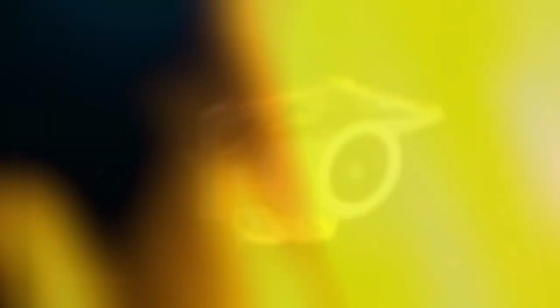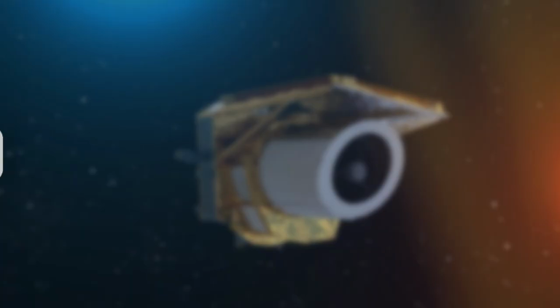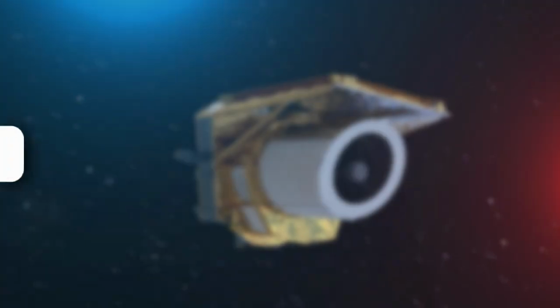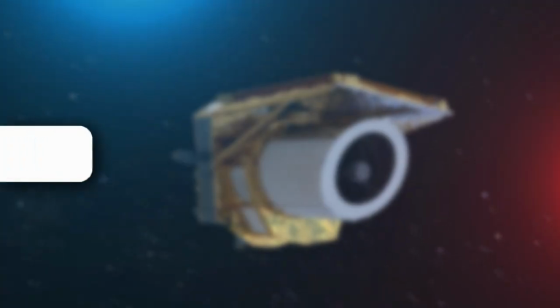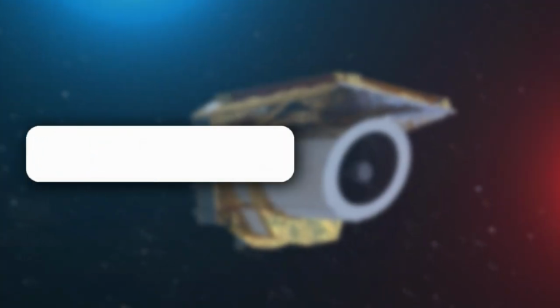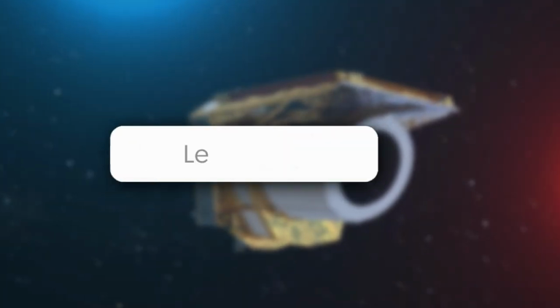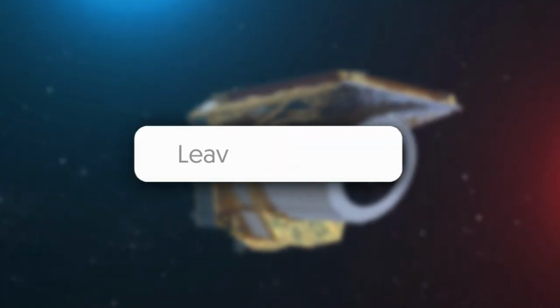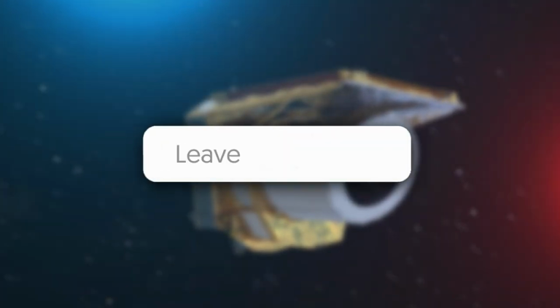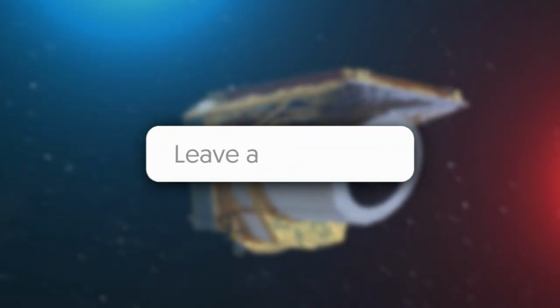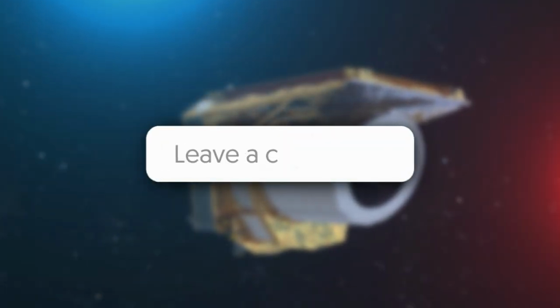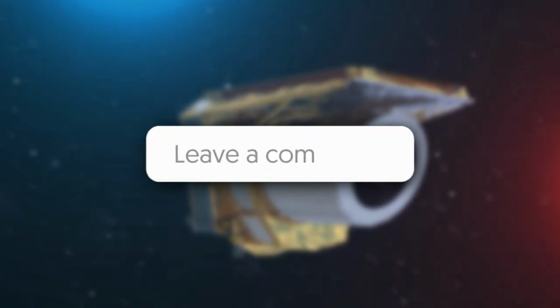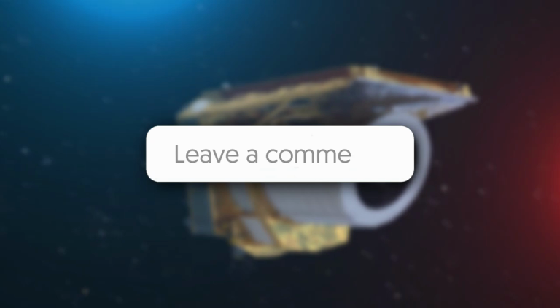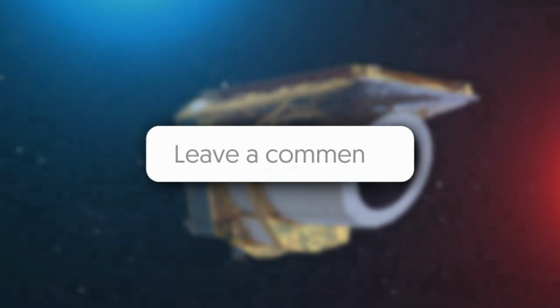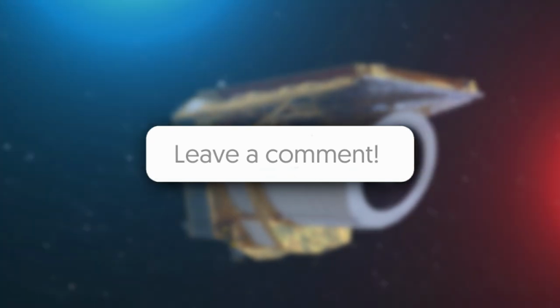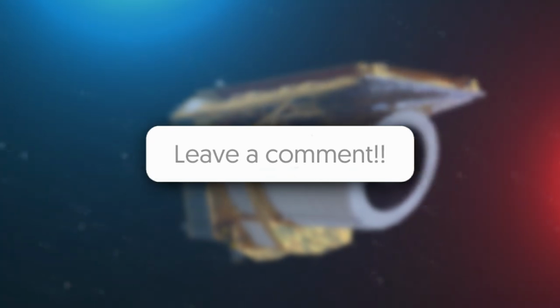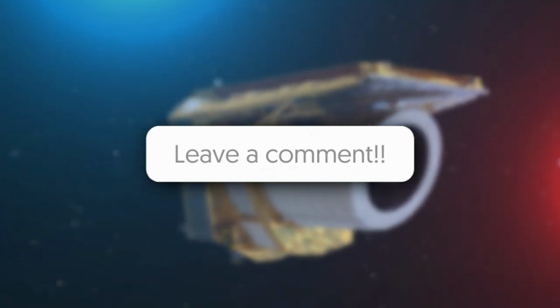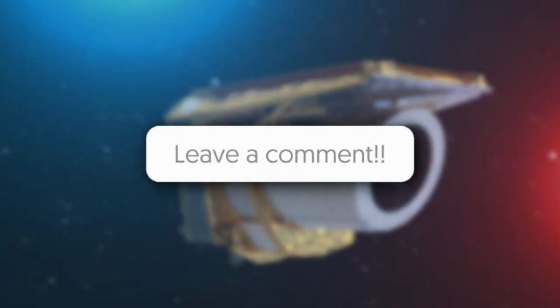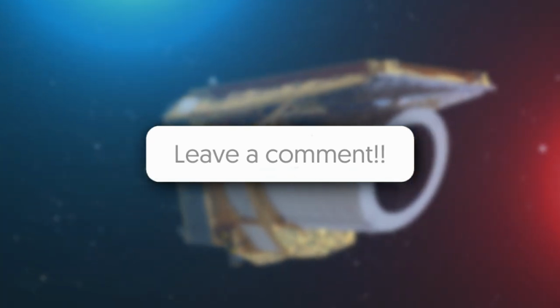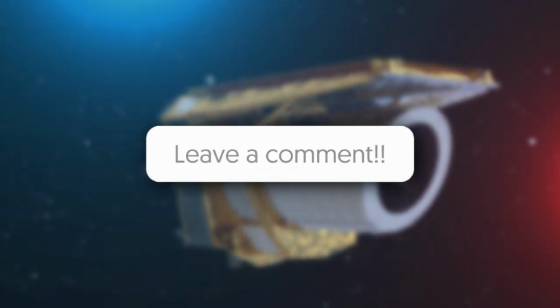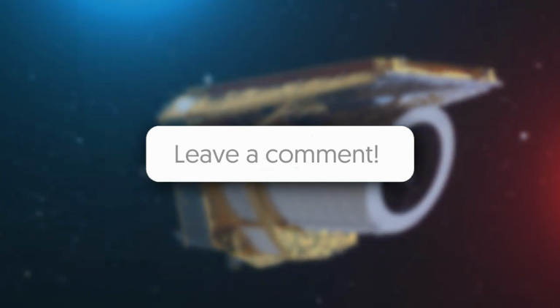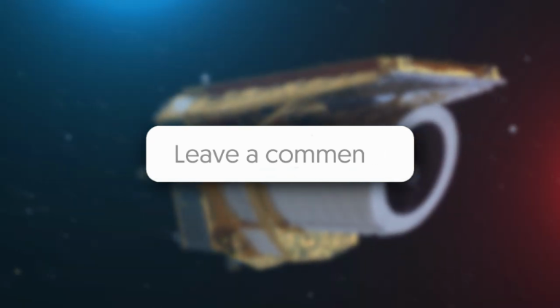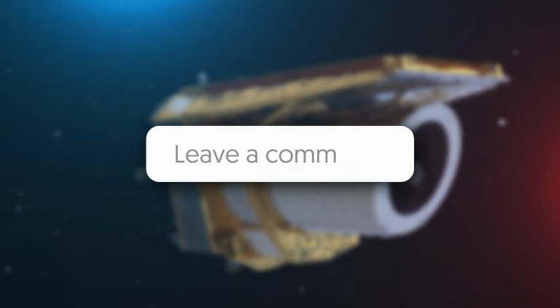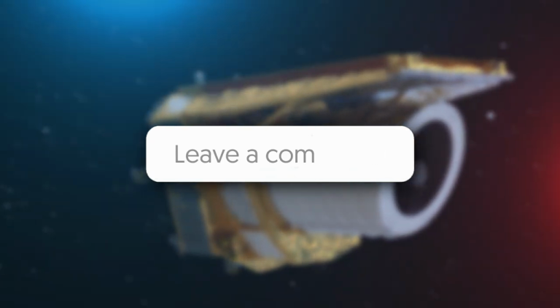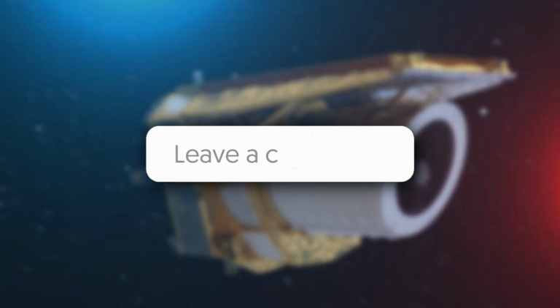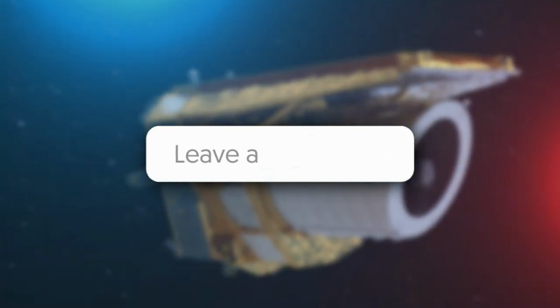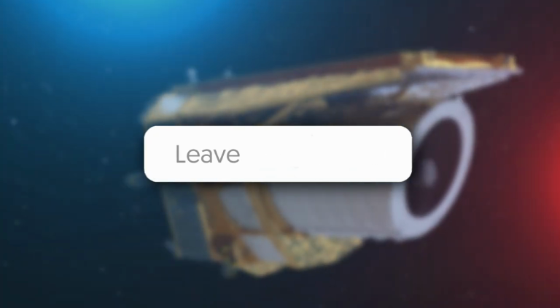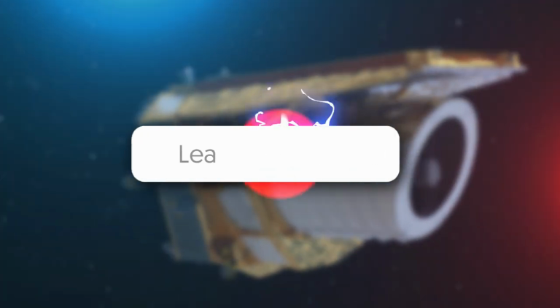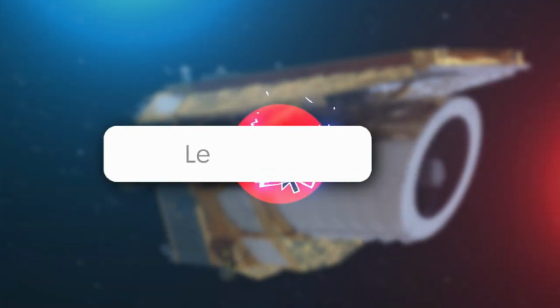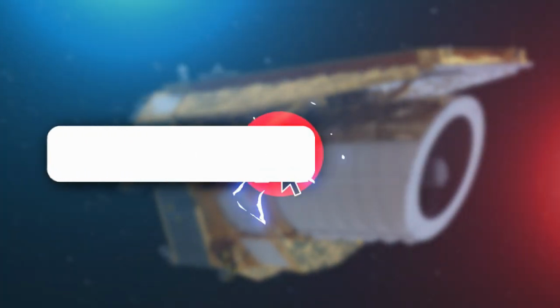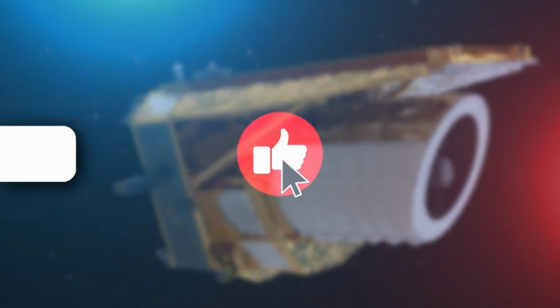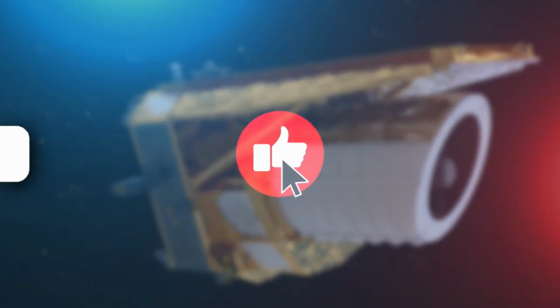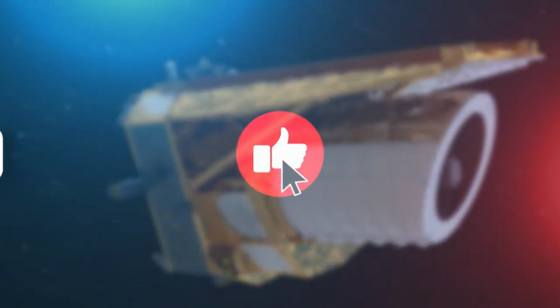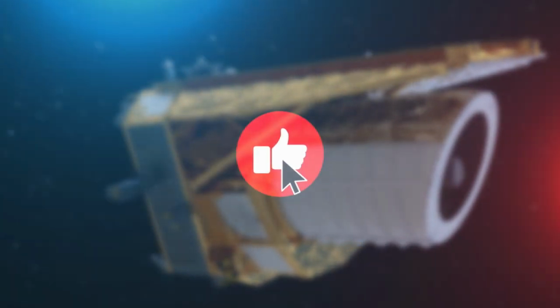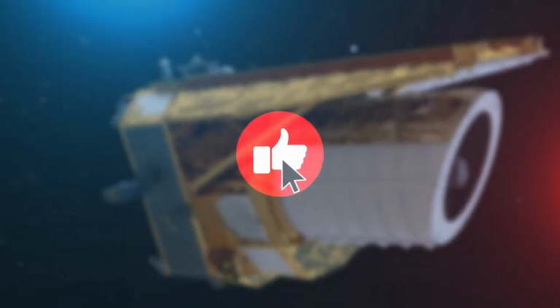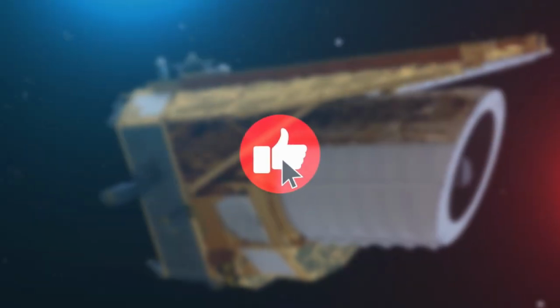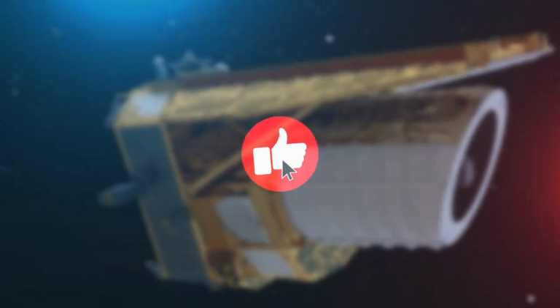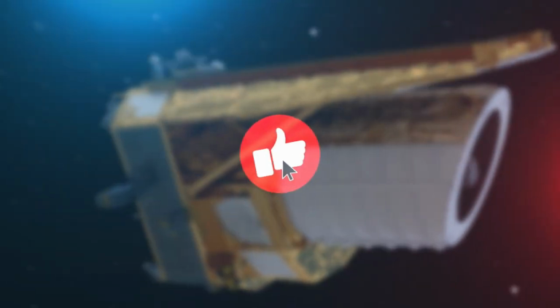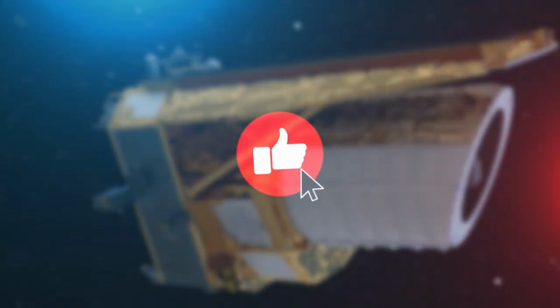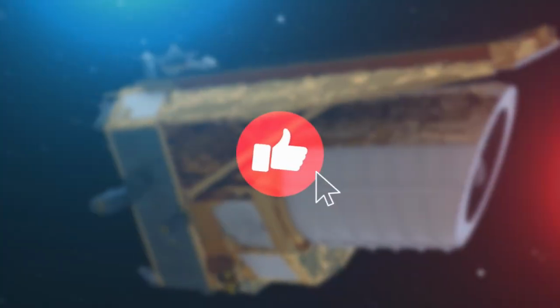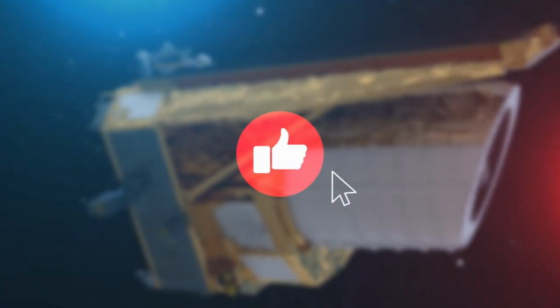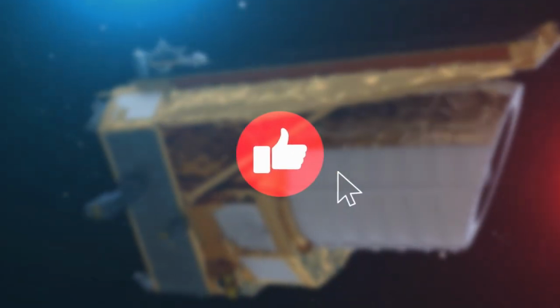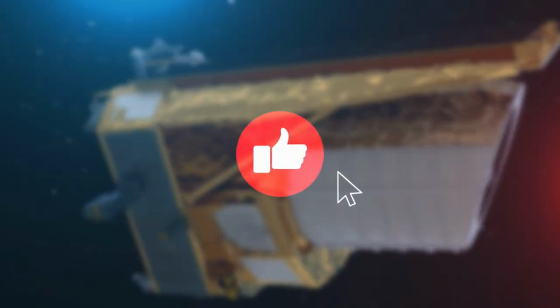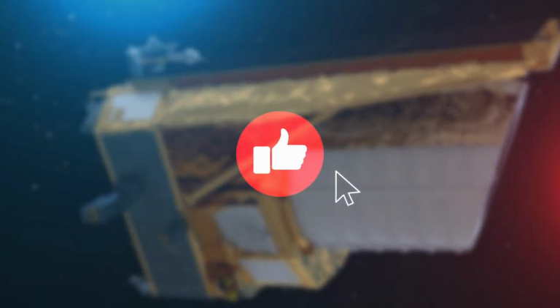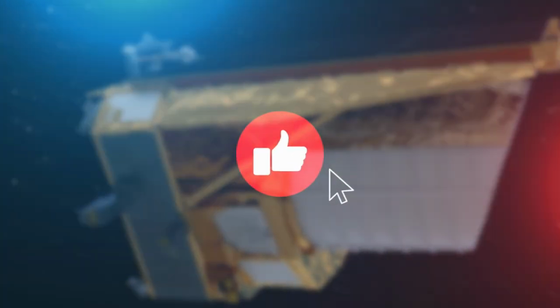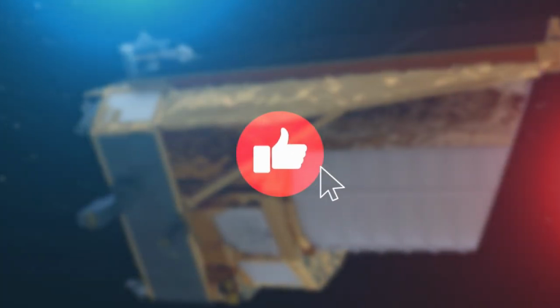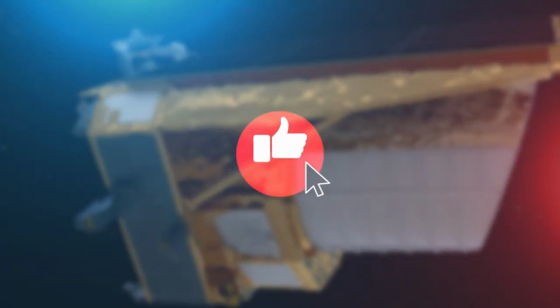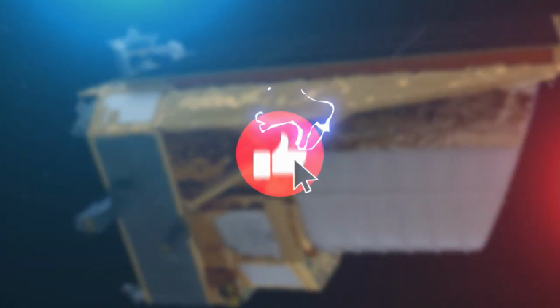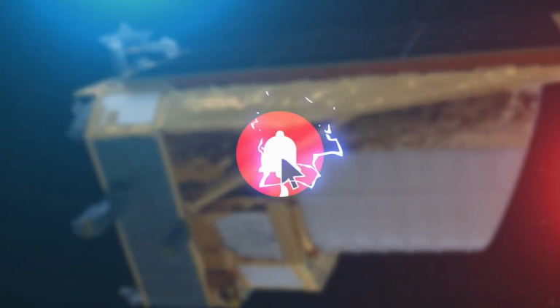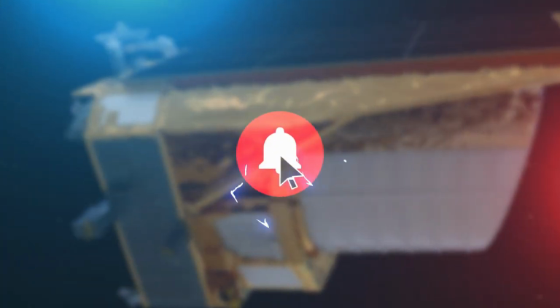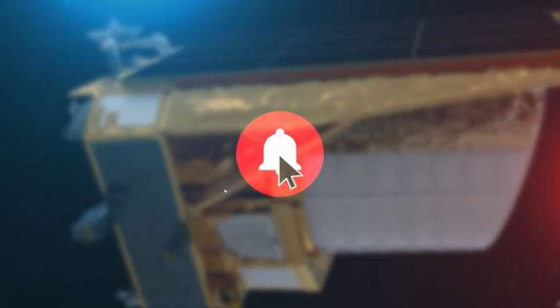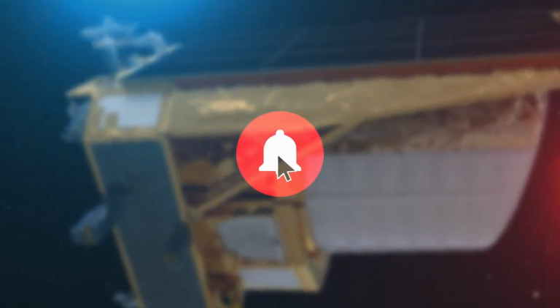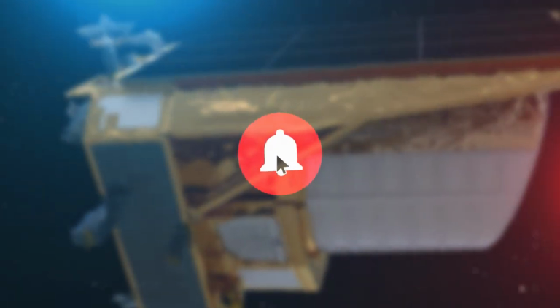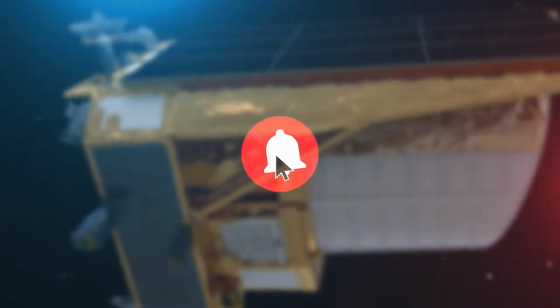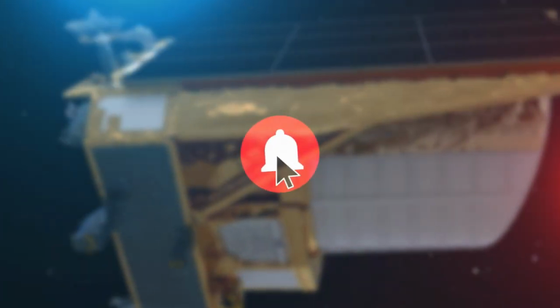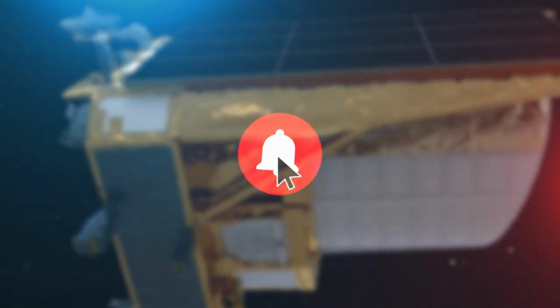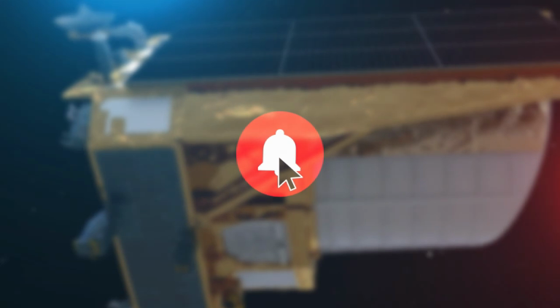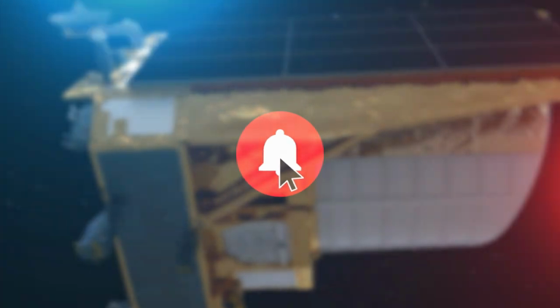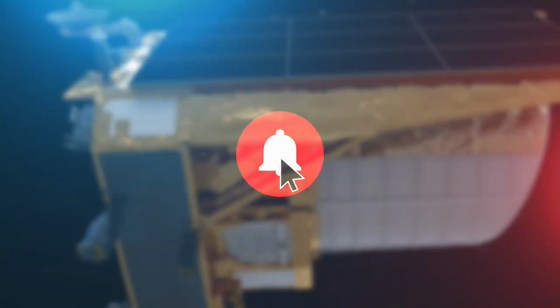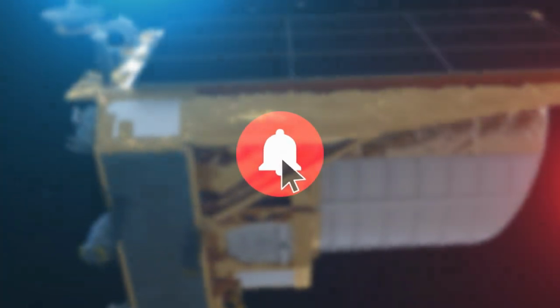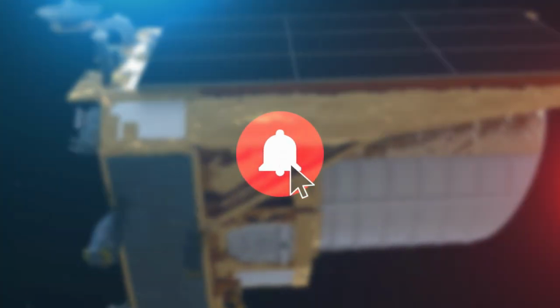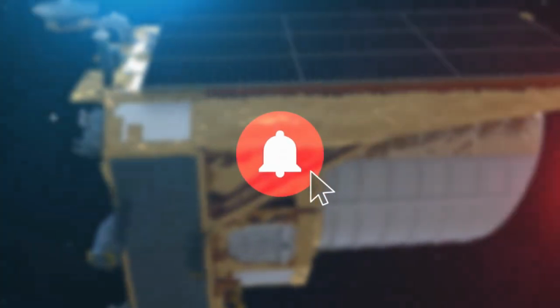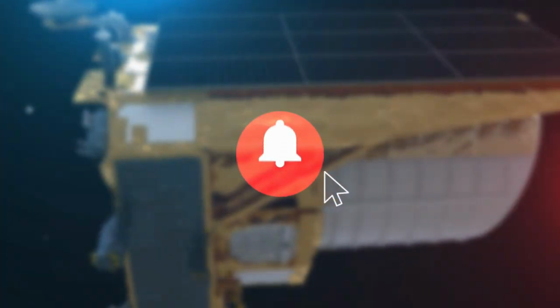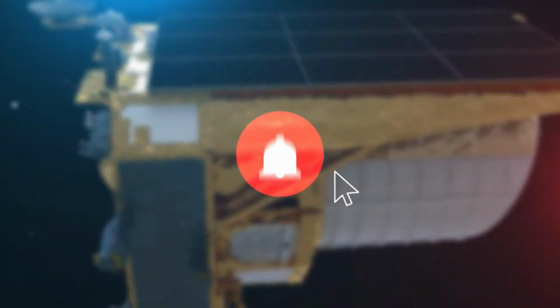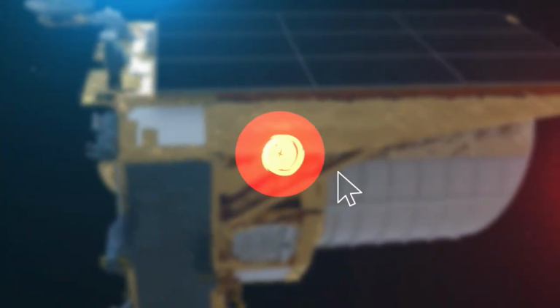Let's hear from you in the comment section. Make sure to like this video and subscribe to this channel for more. See you soon.